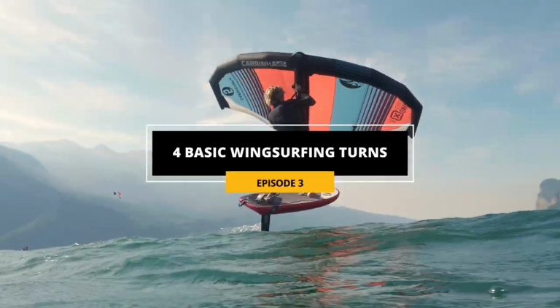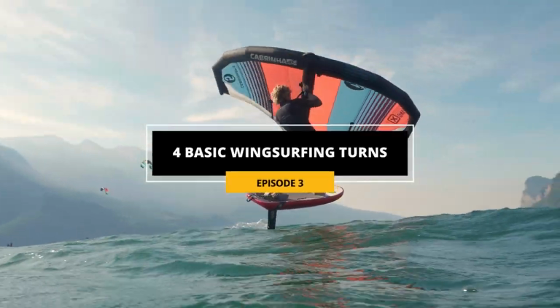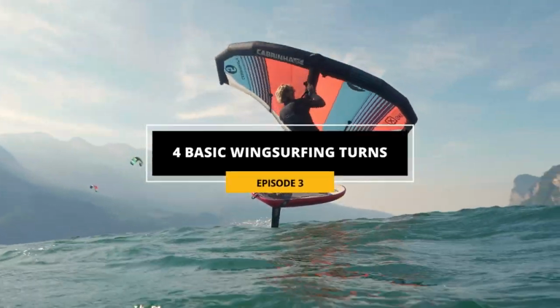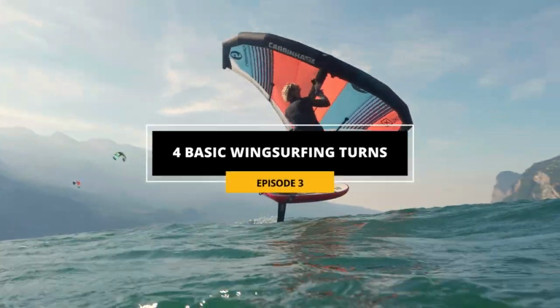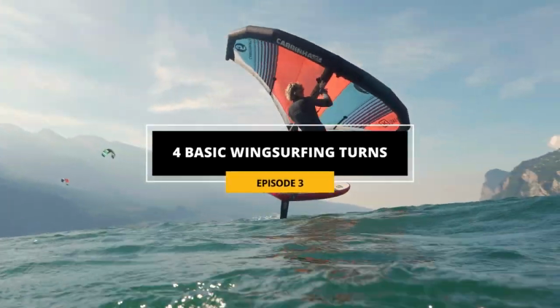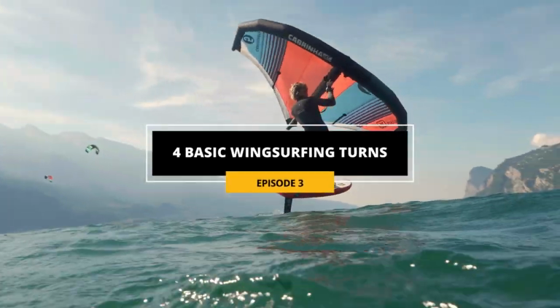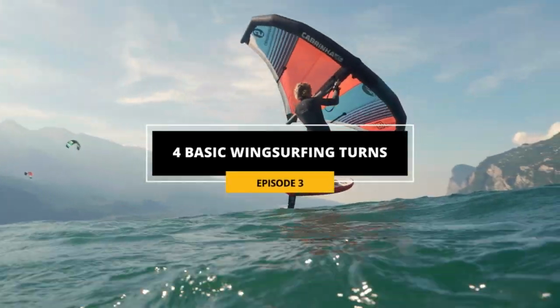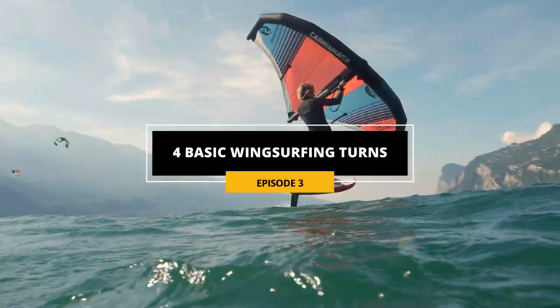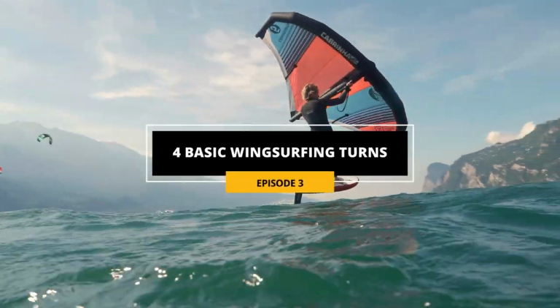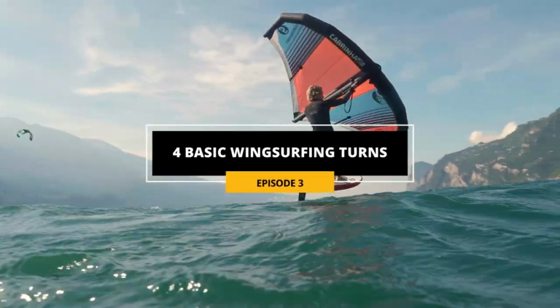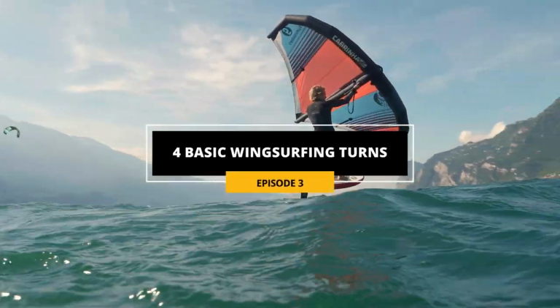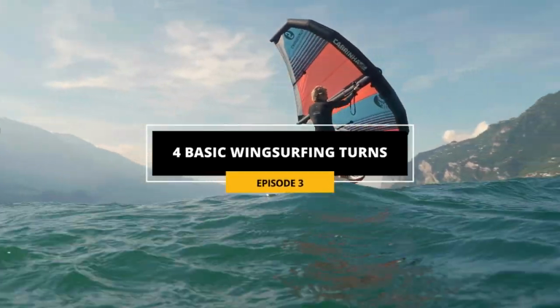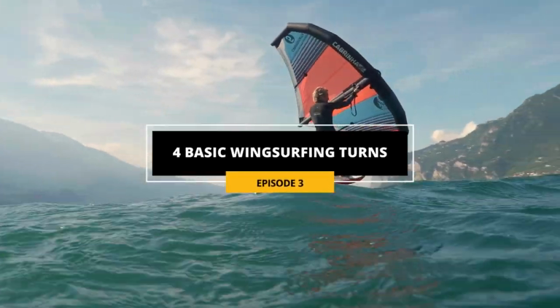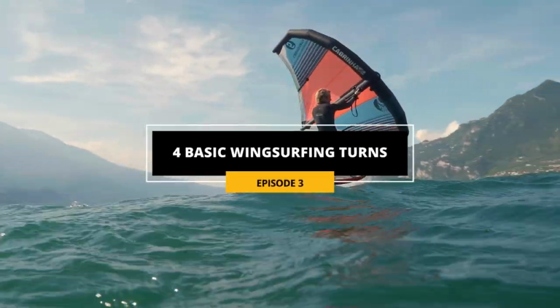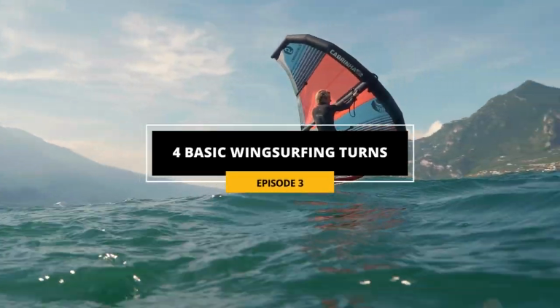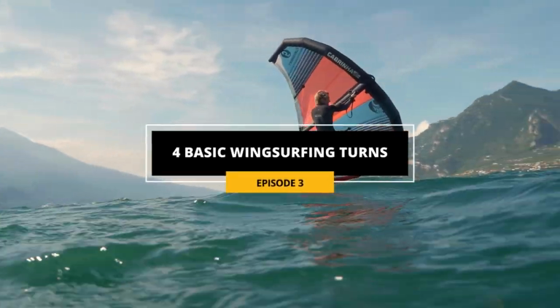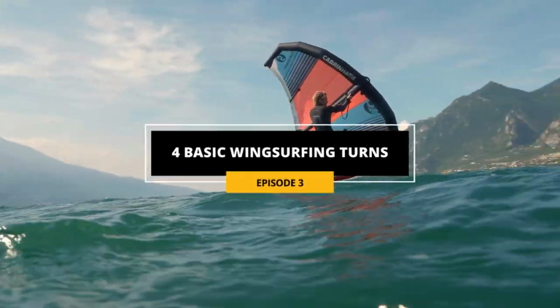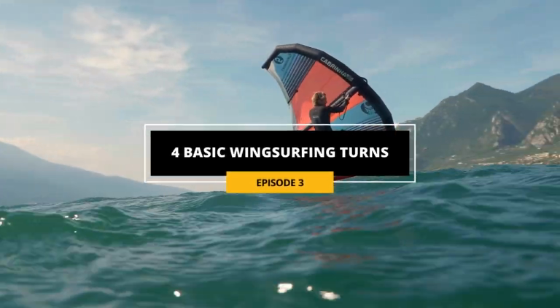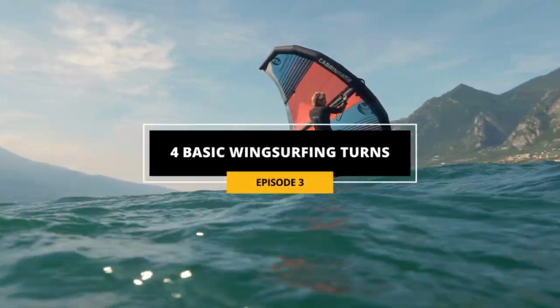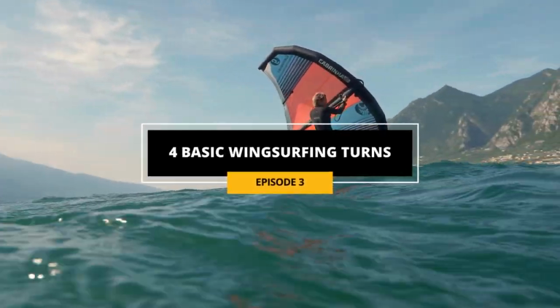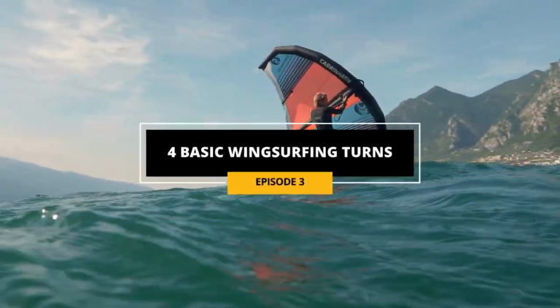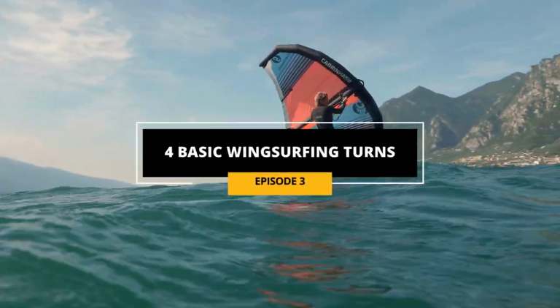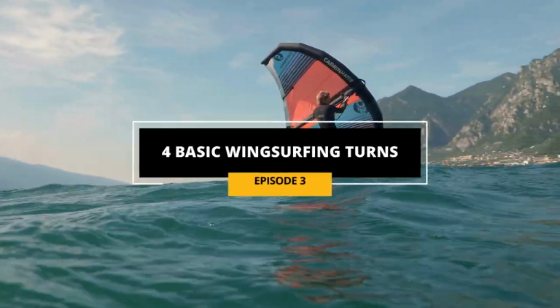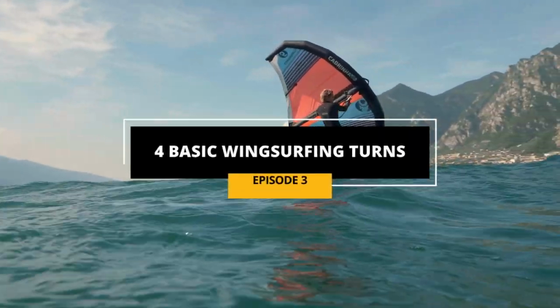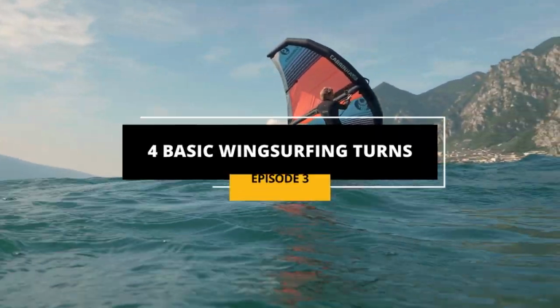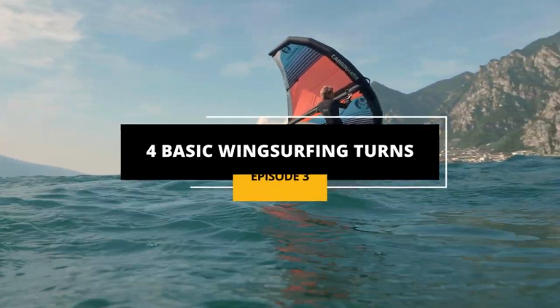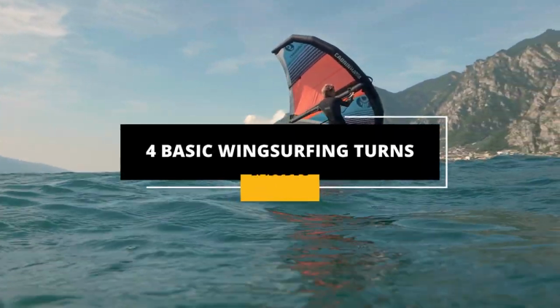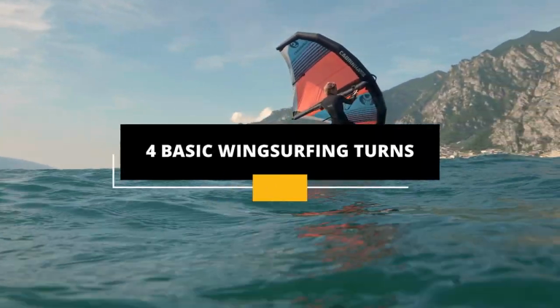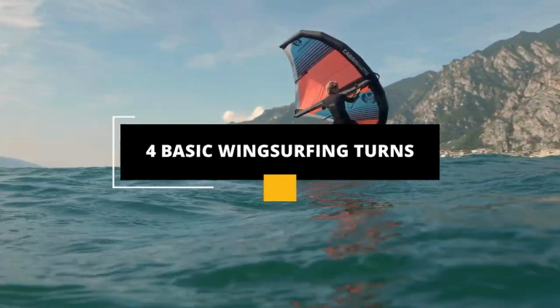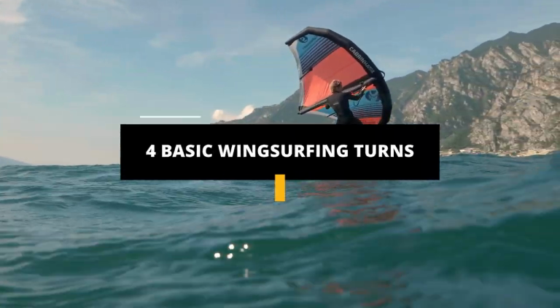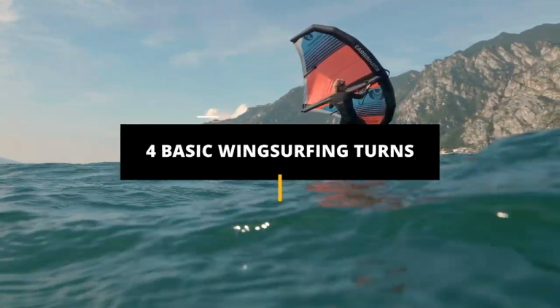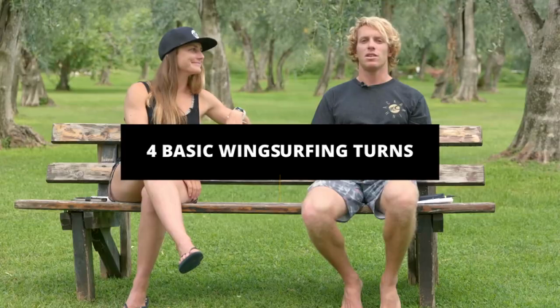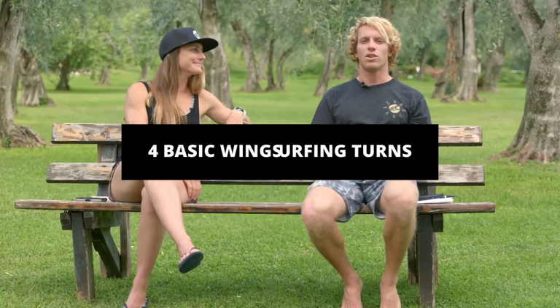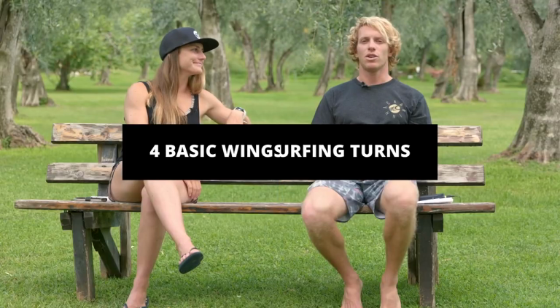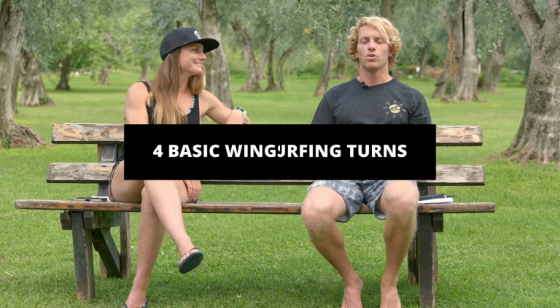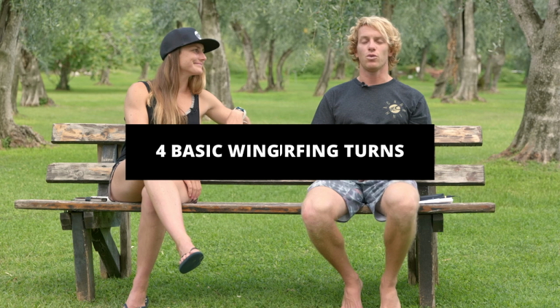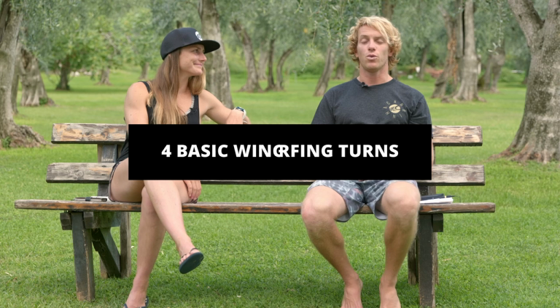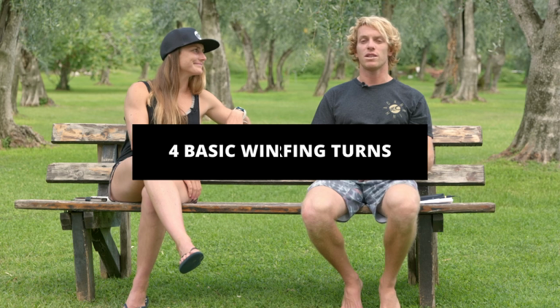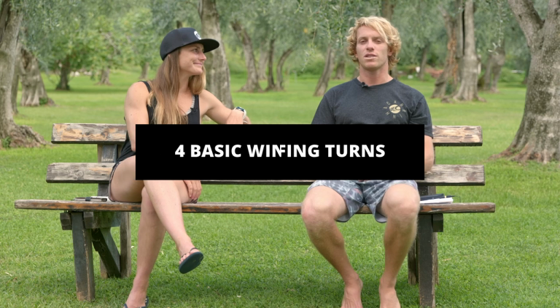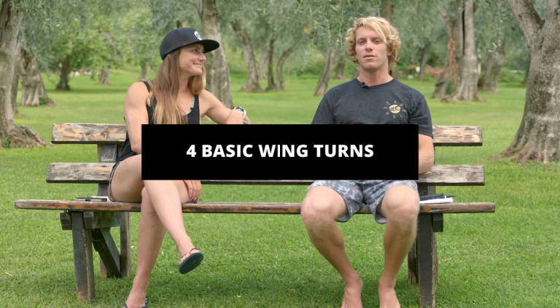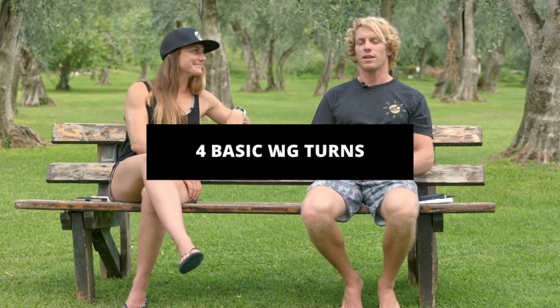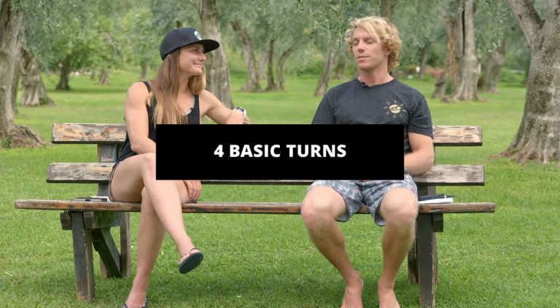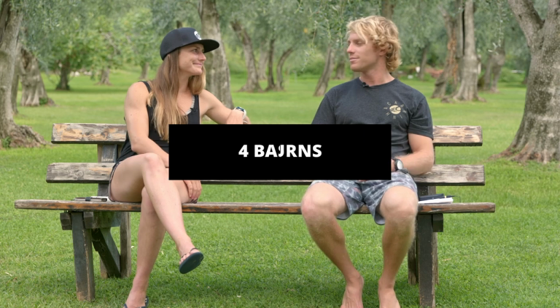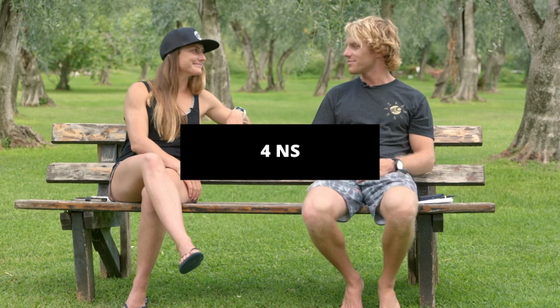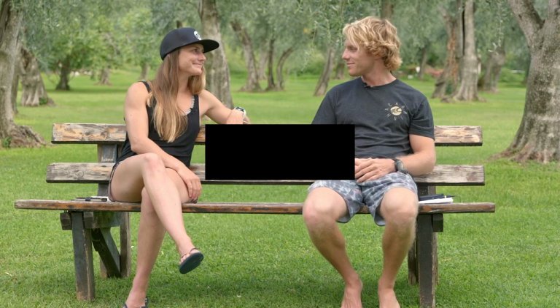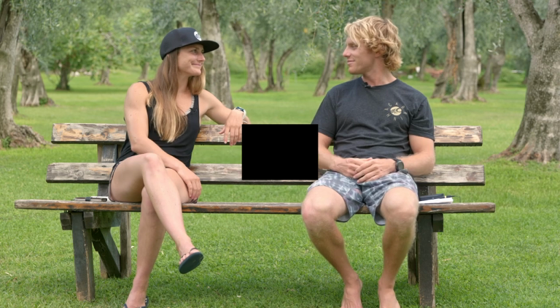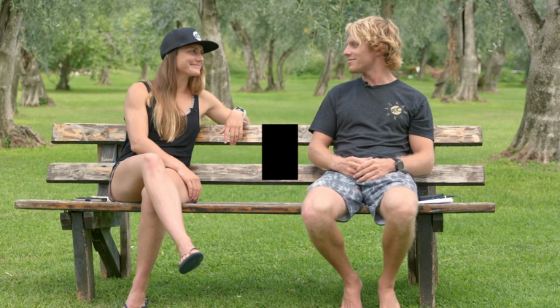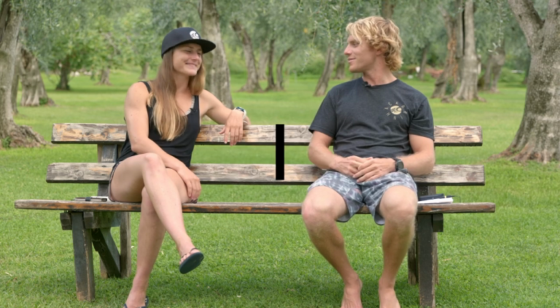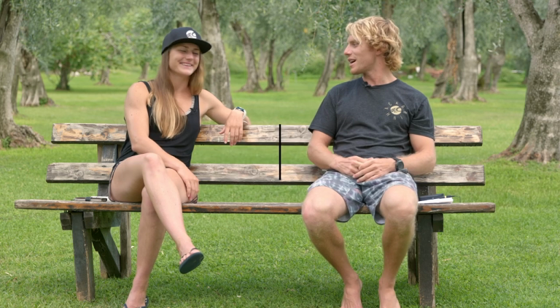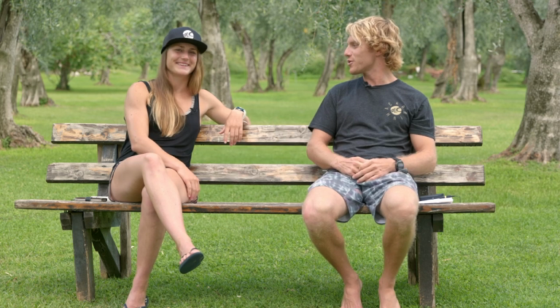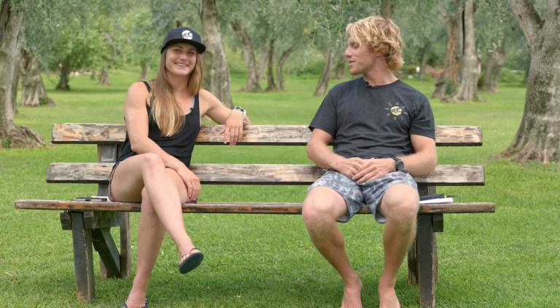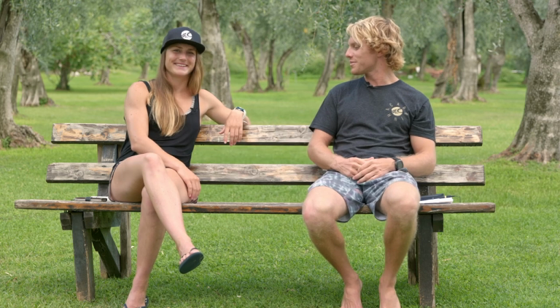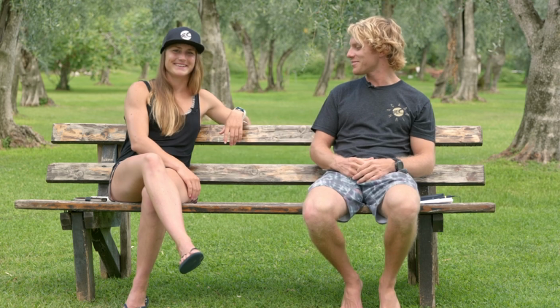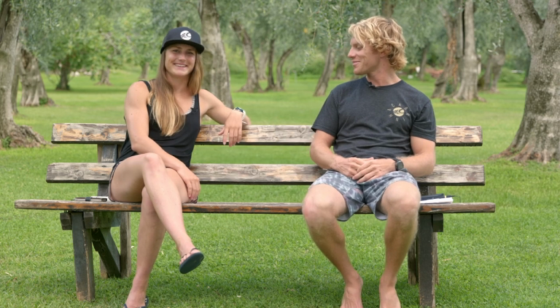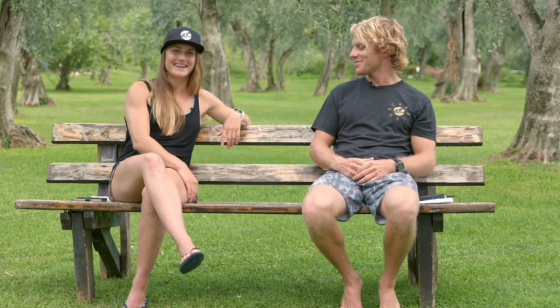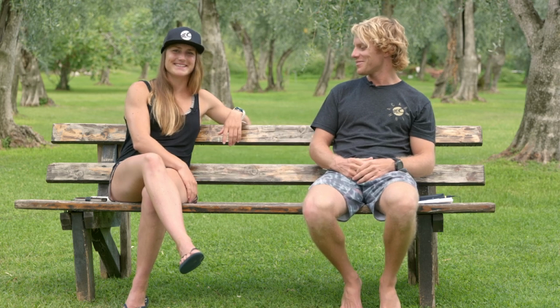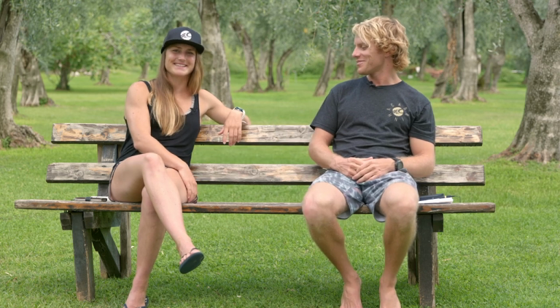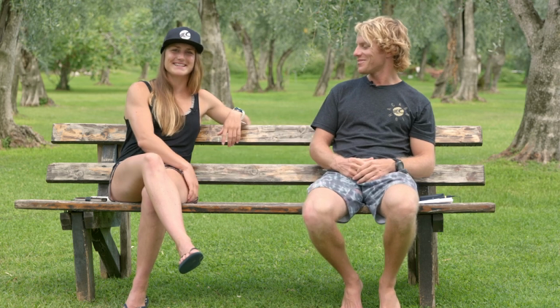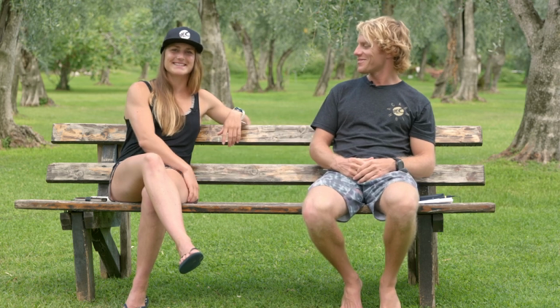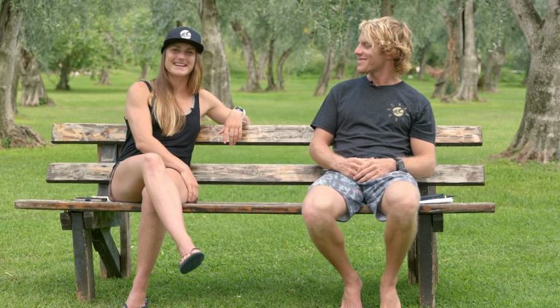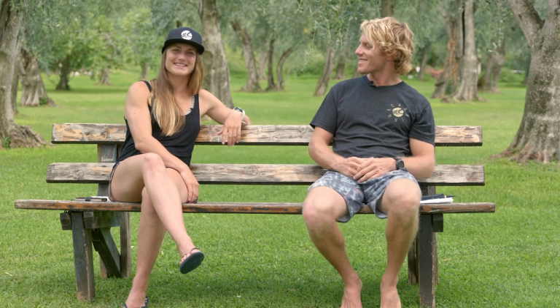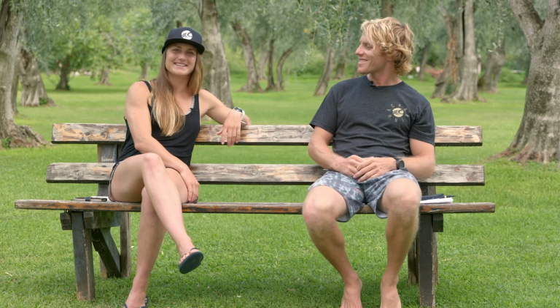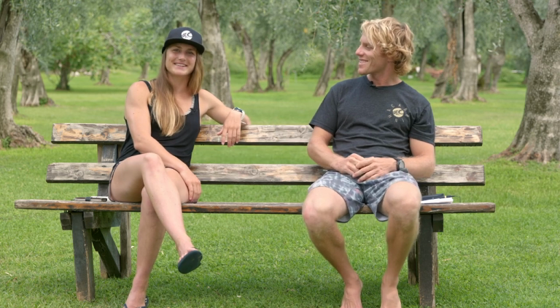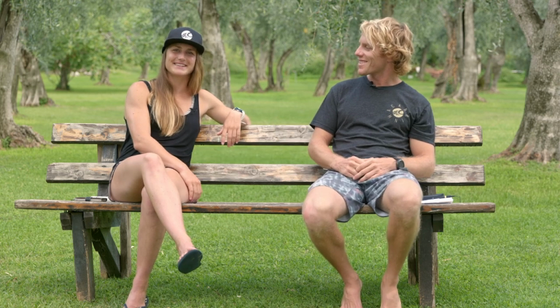Hello everybody, in this episode we're going to talk about the basic turns that you can do wingsurfing. Let's get started.